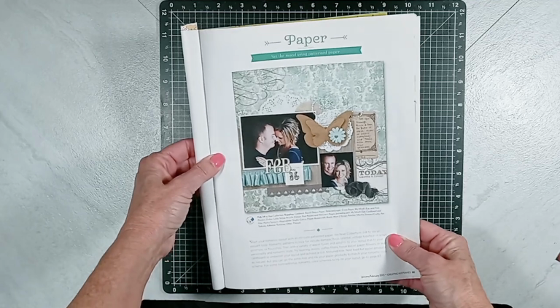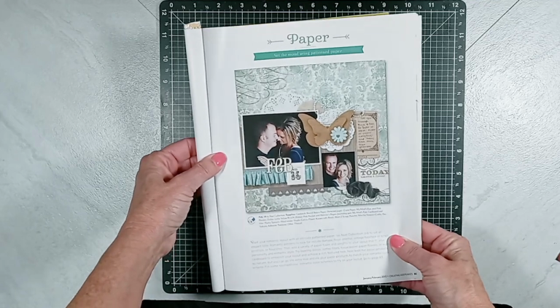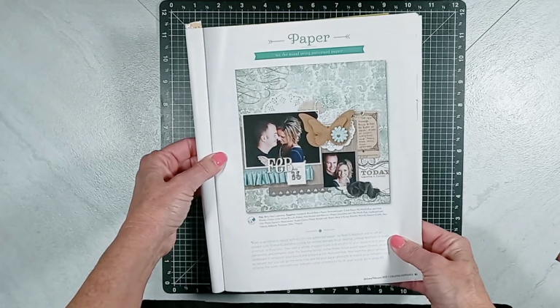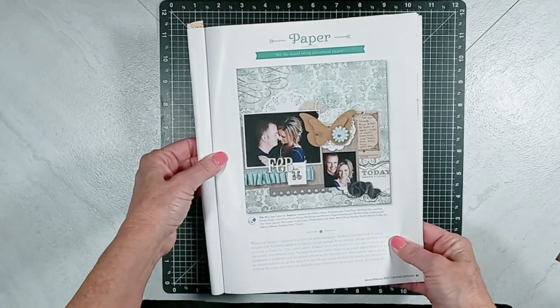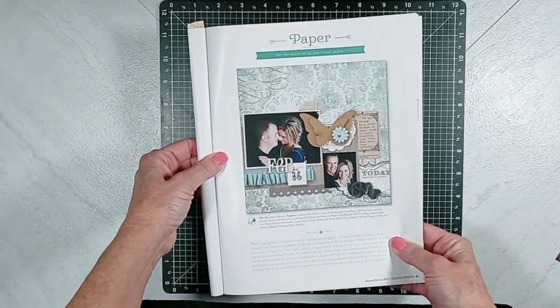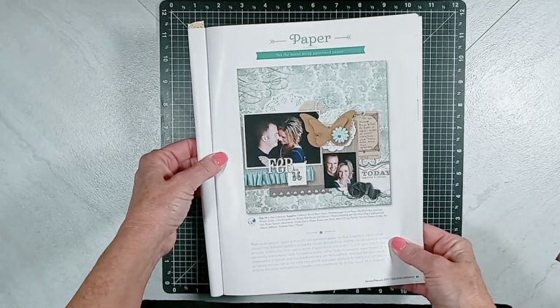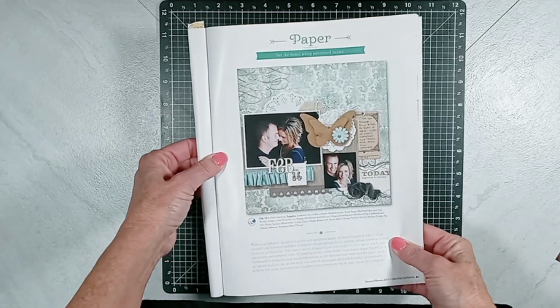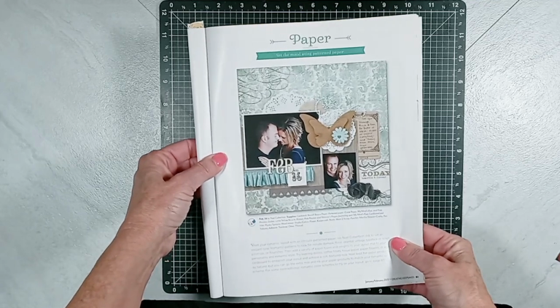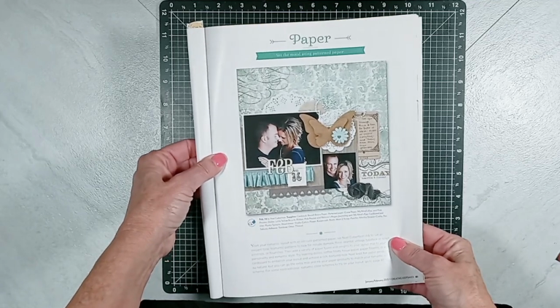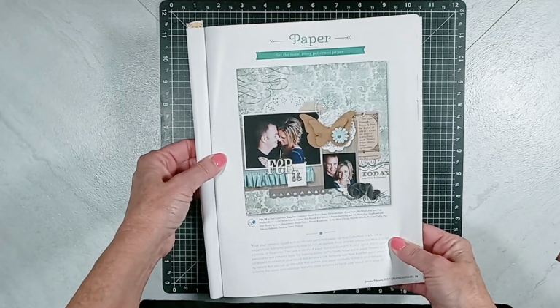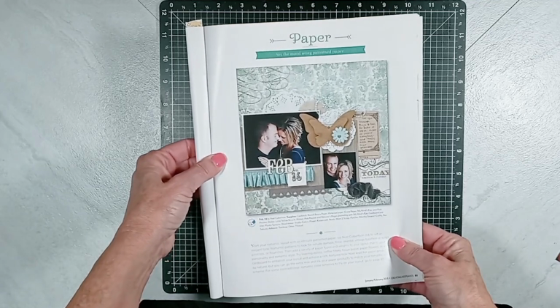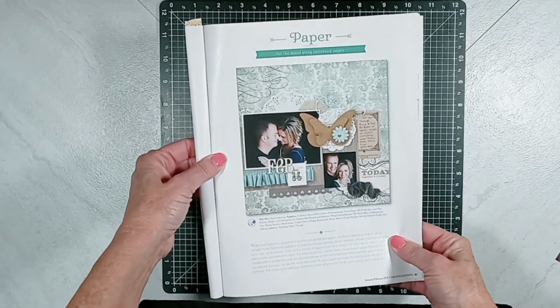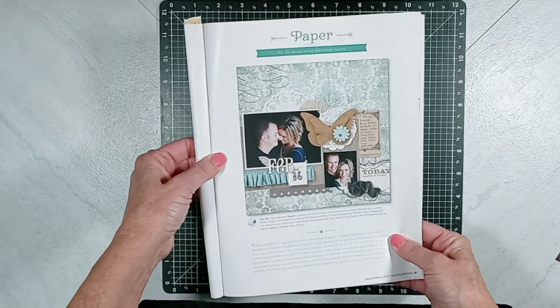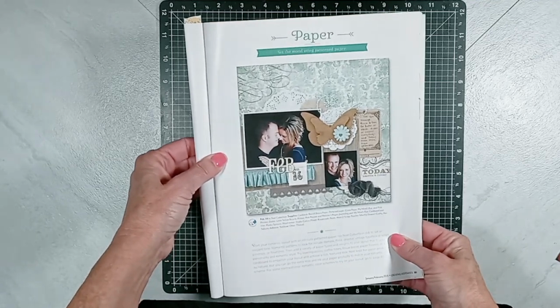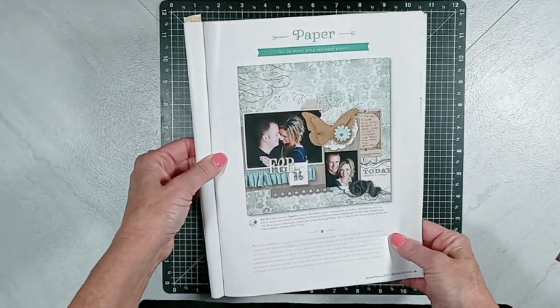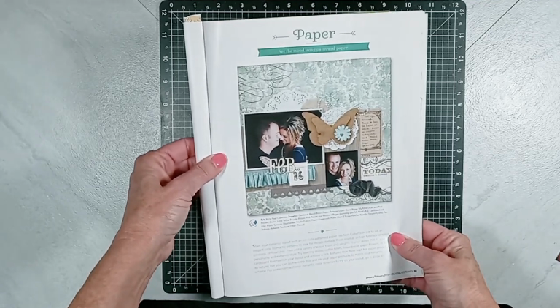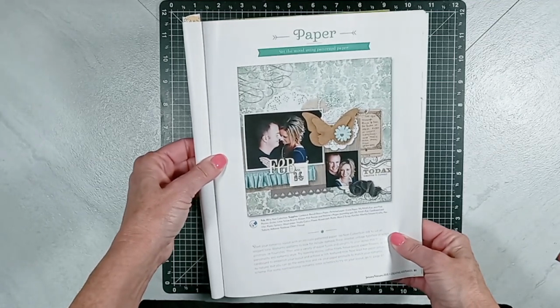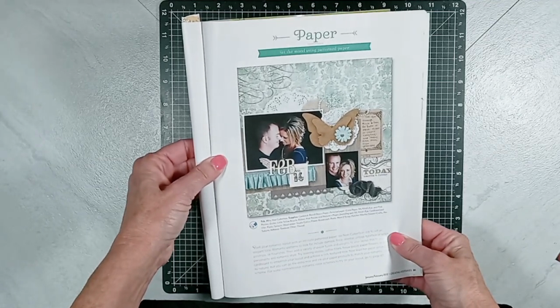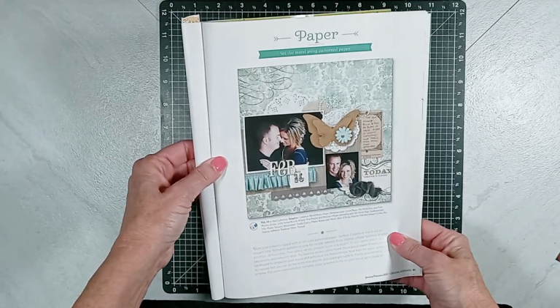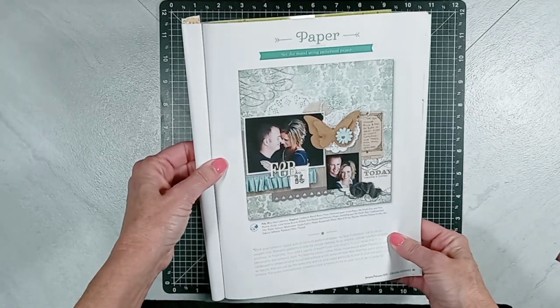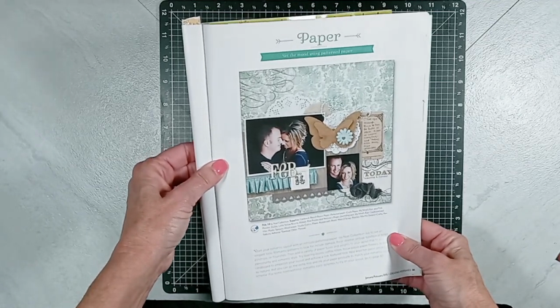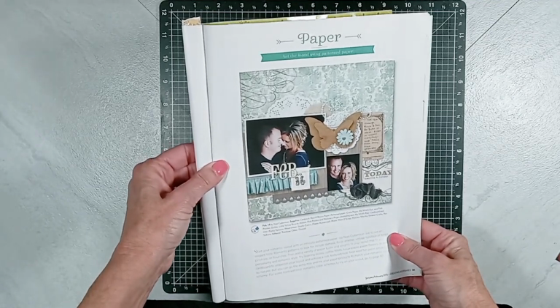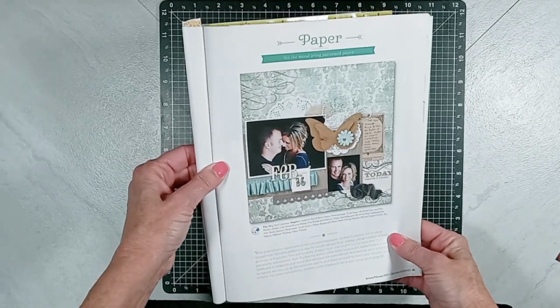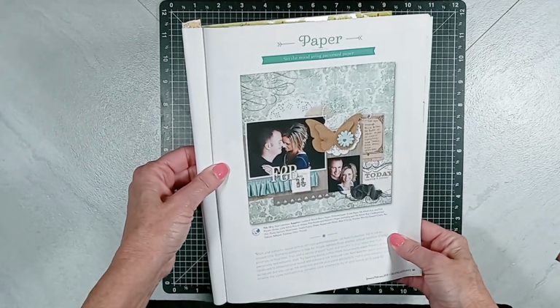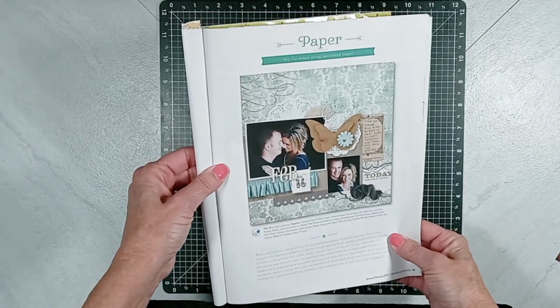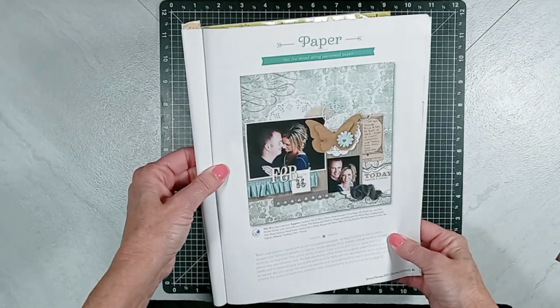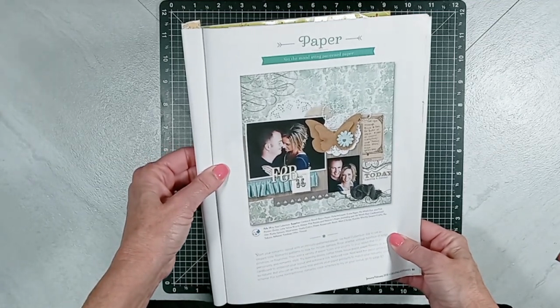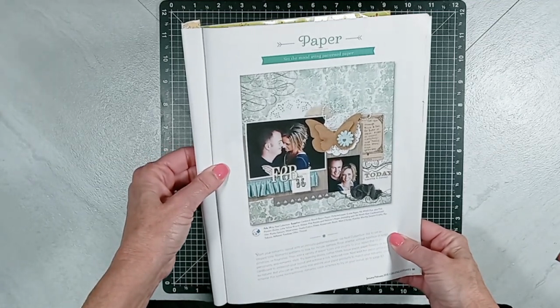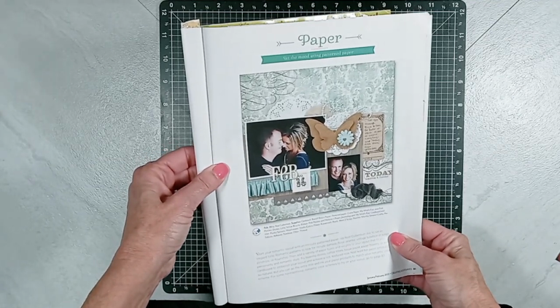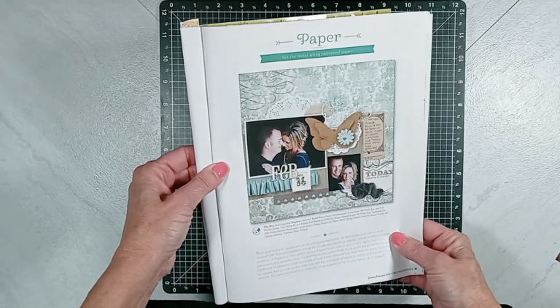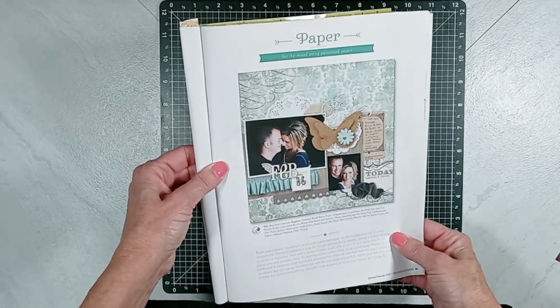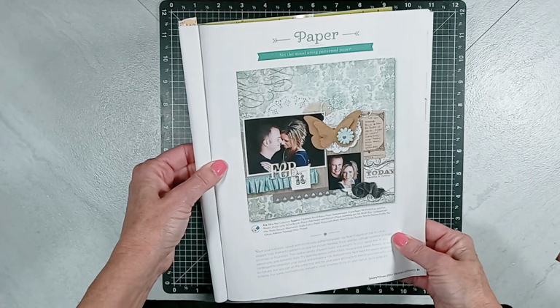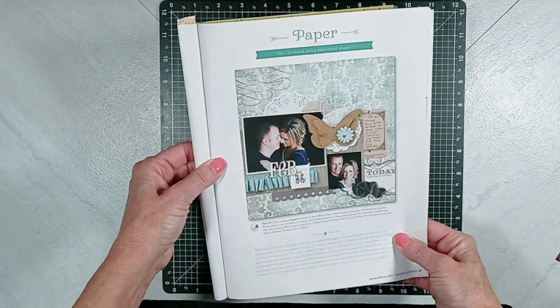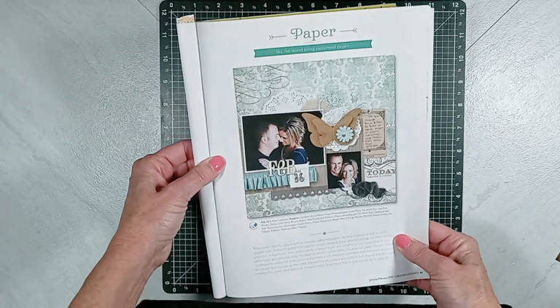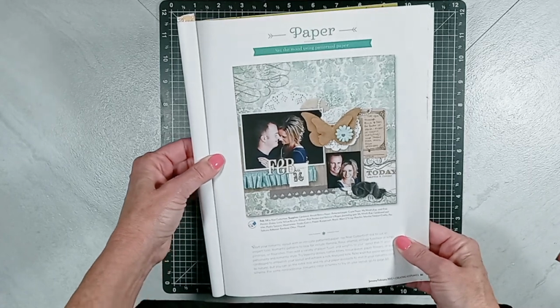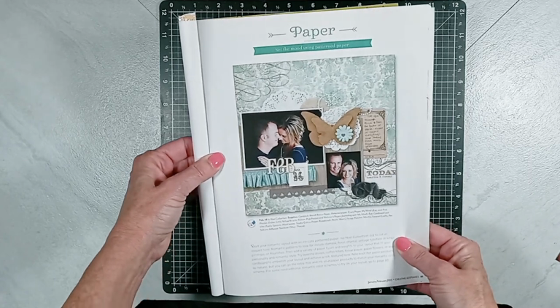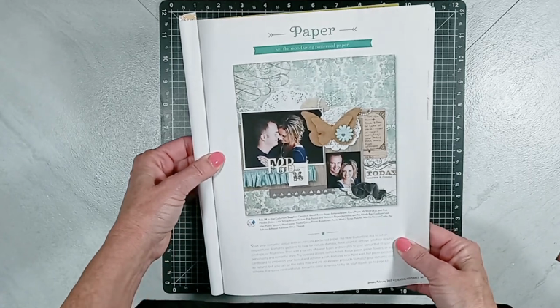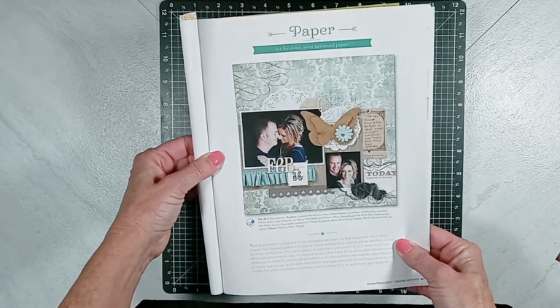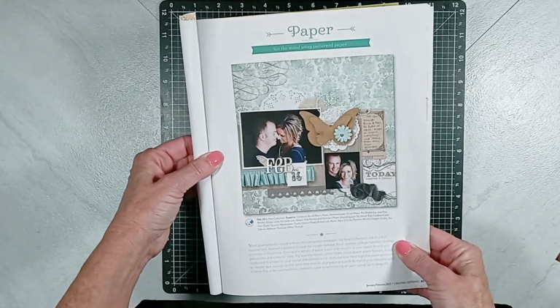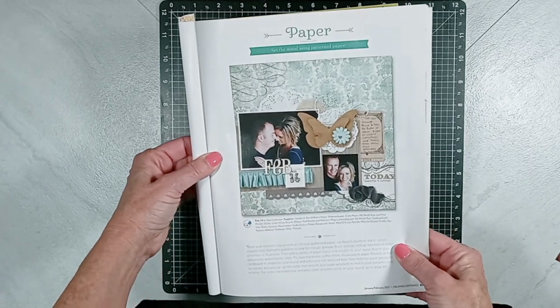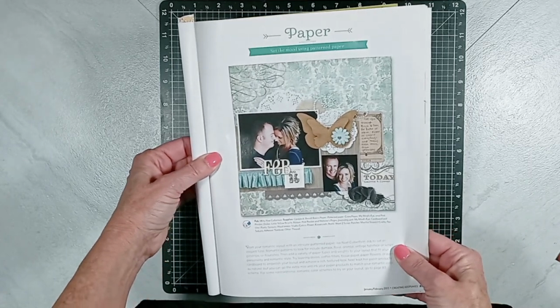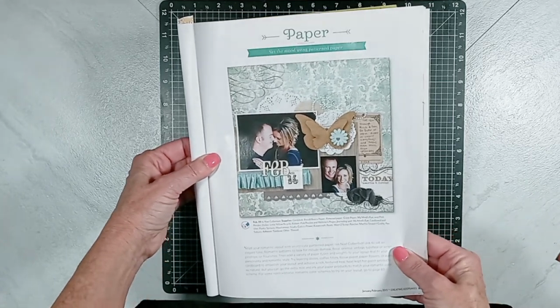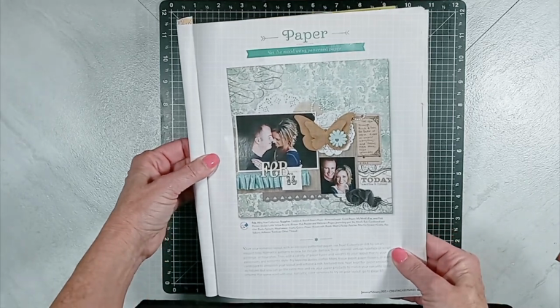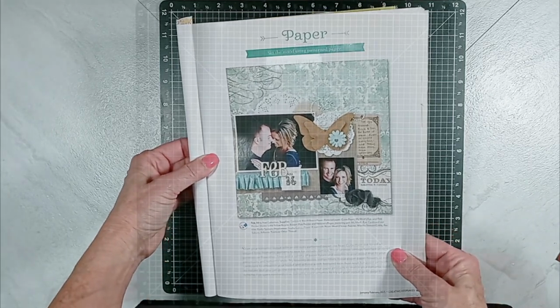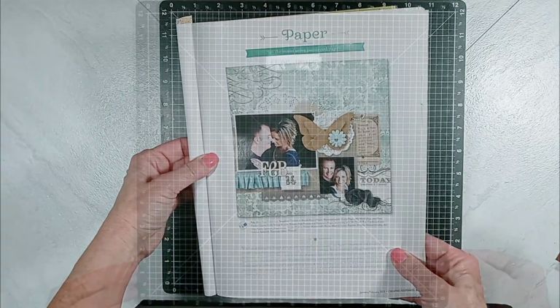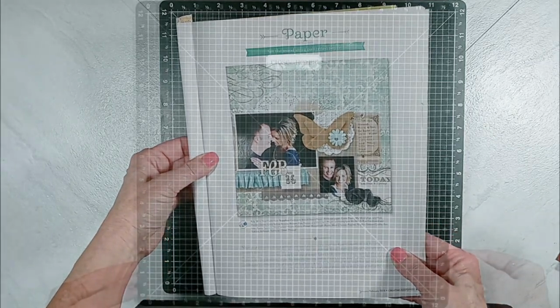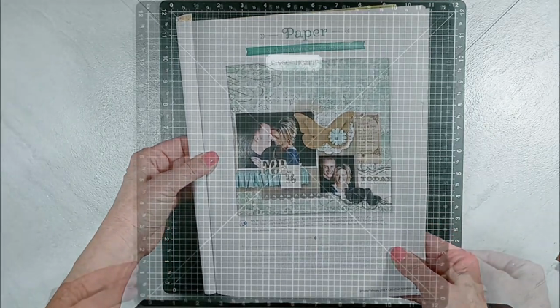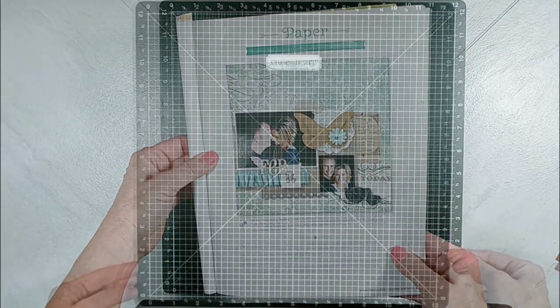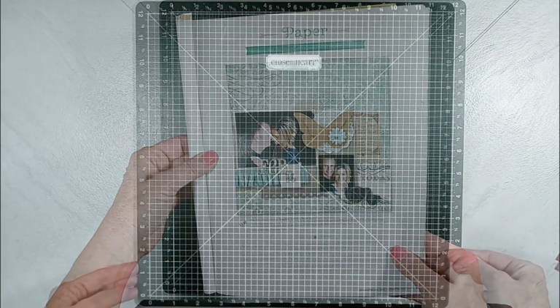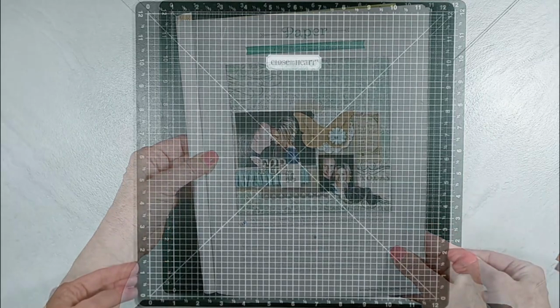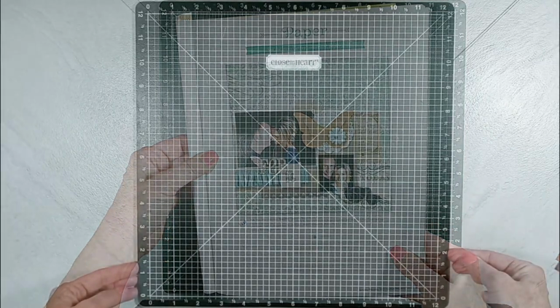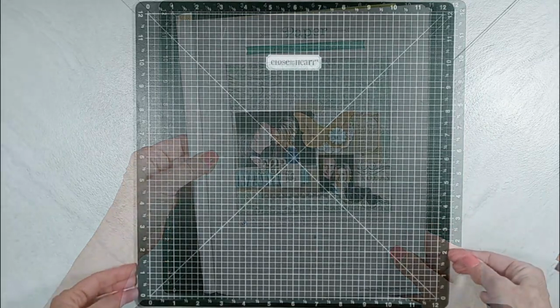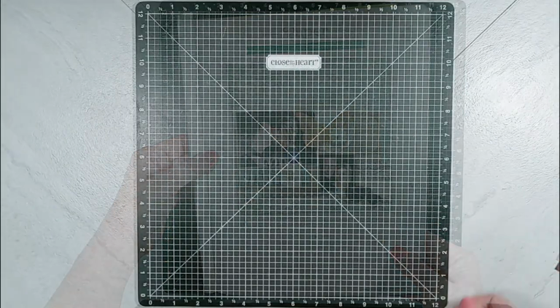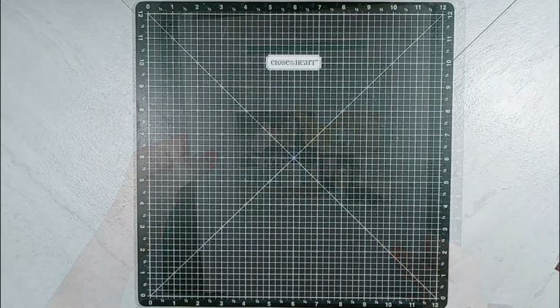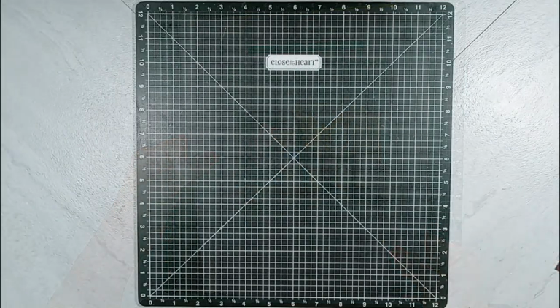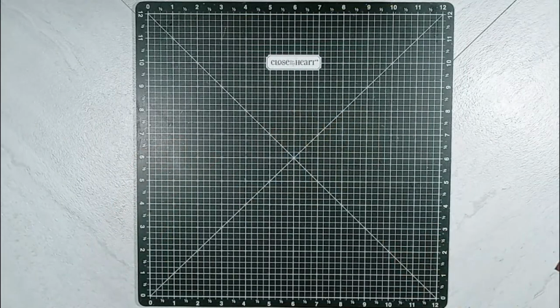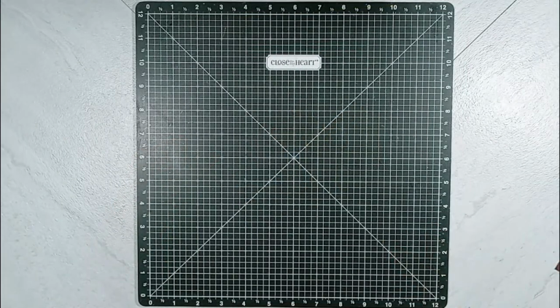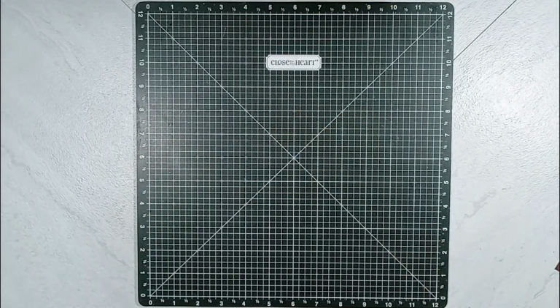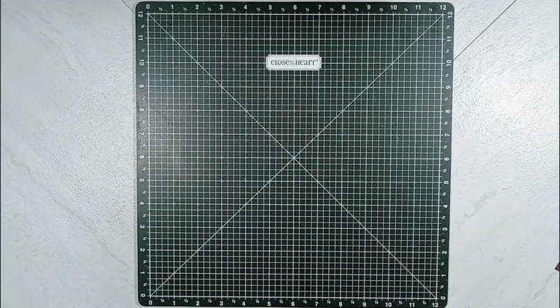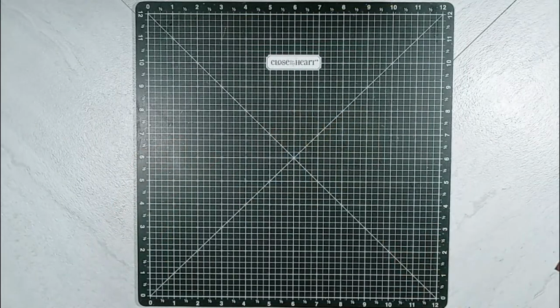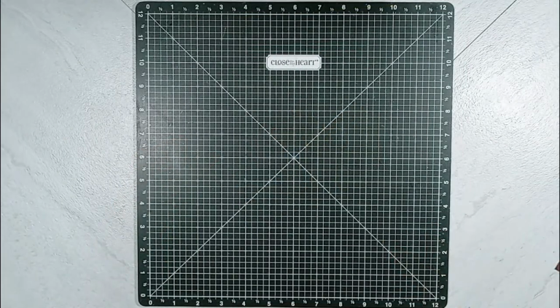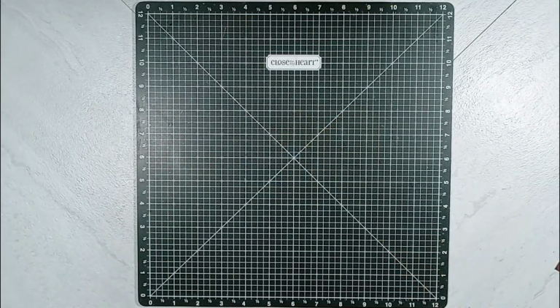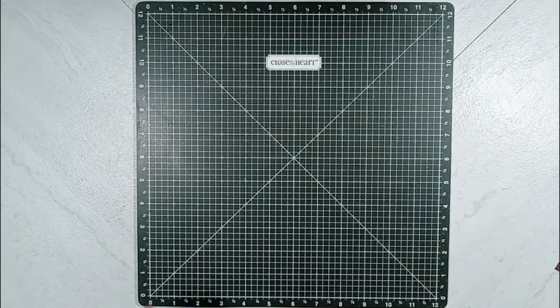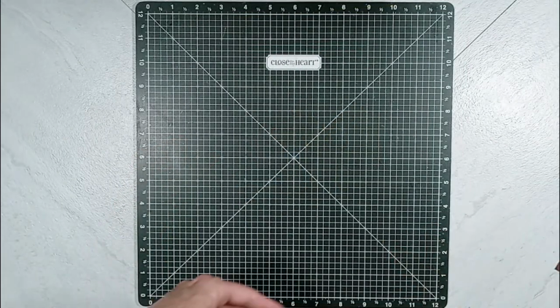I selected this one from page 81, and I'll have the name of the designer listed below in the description box.